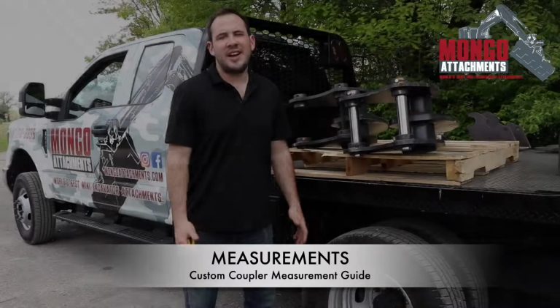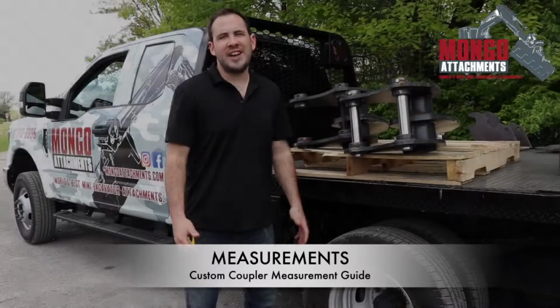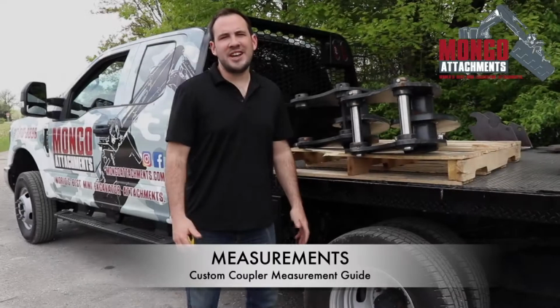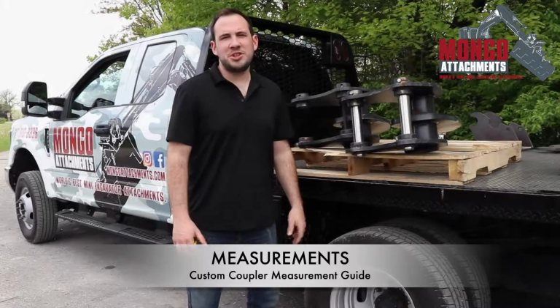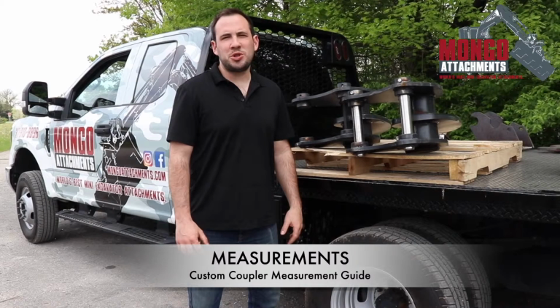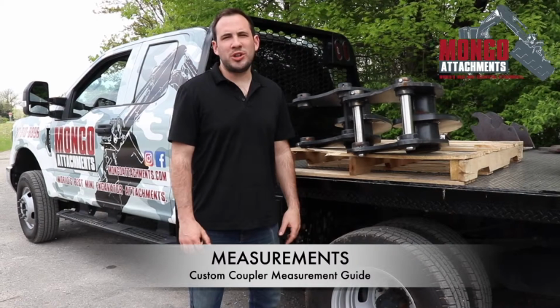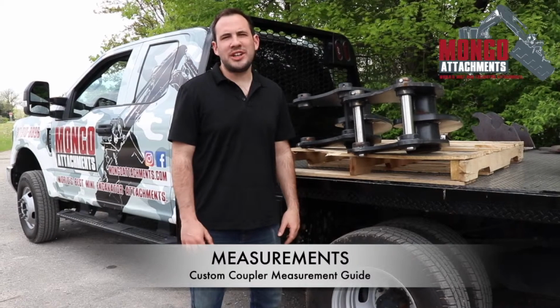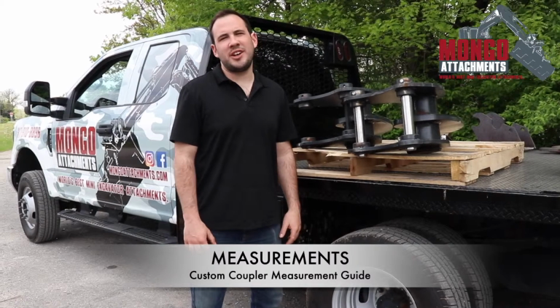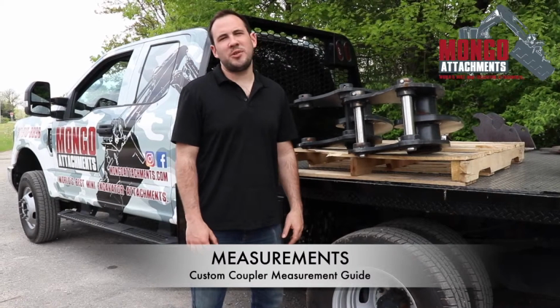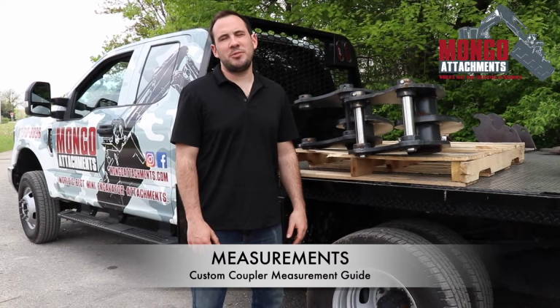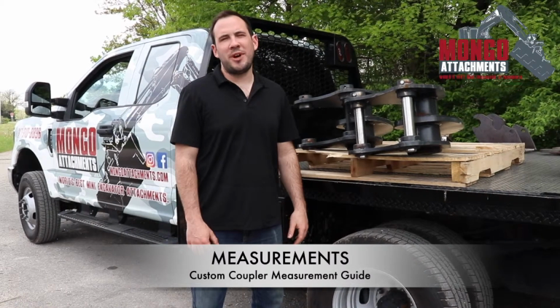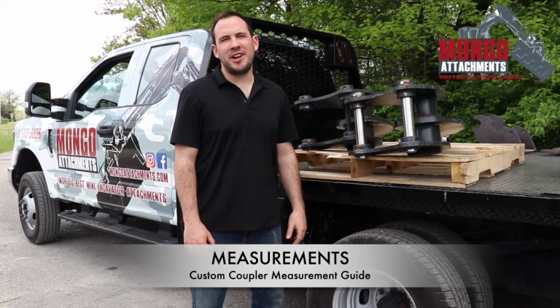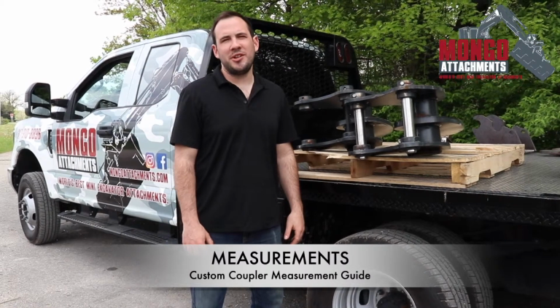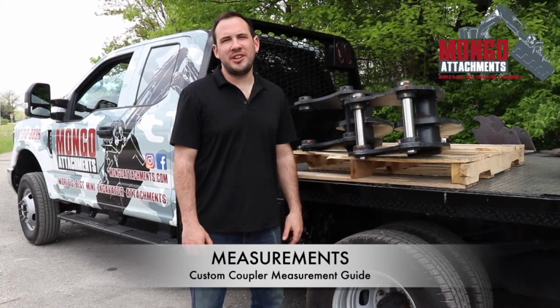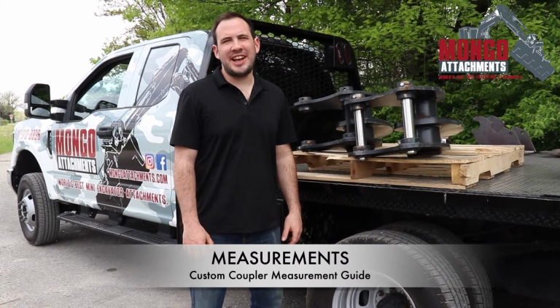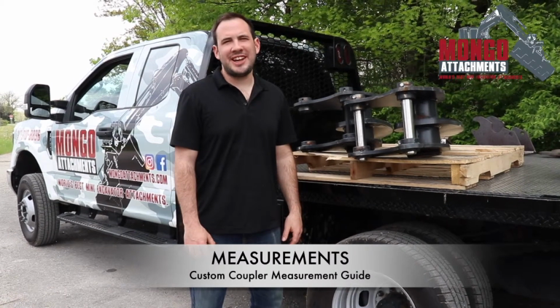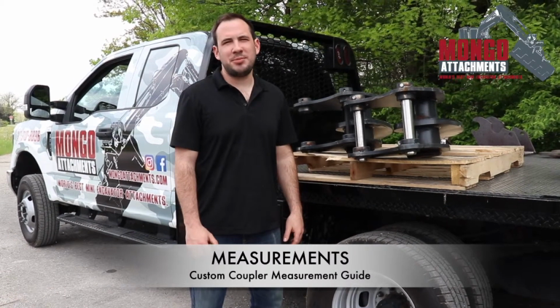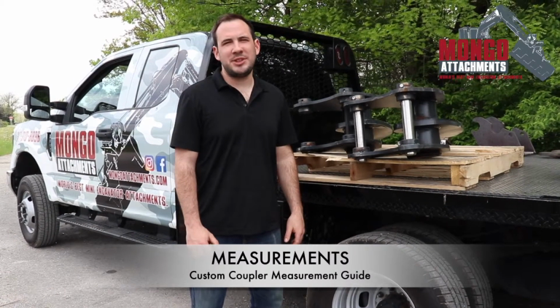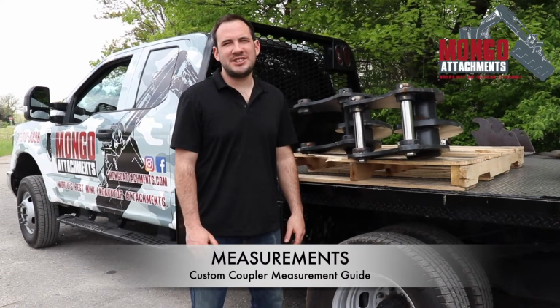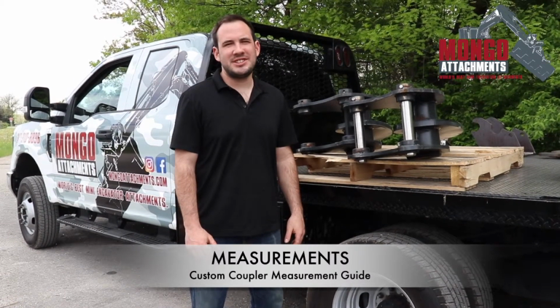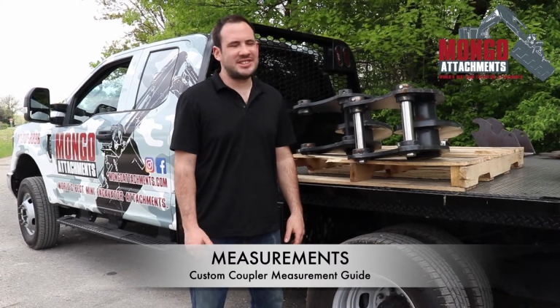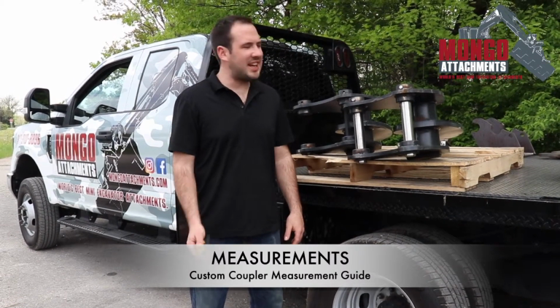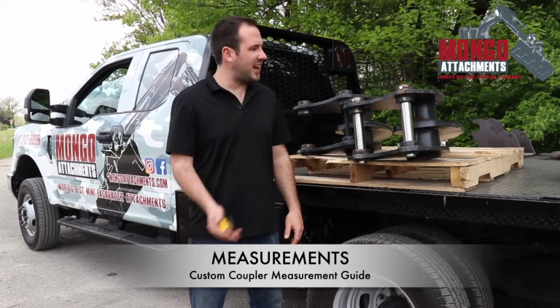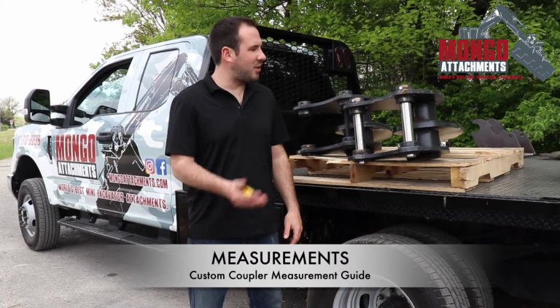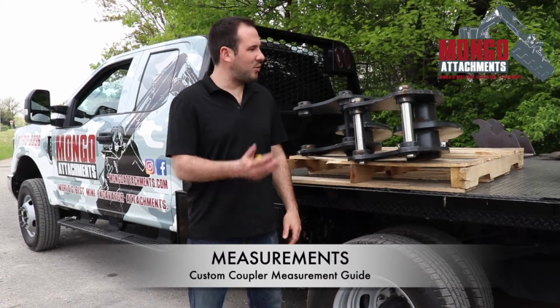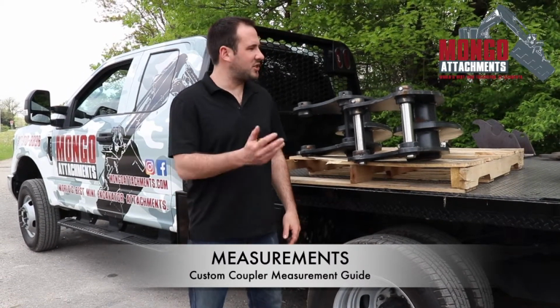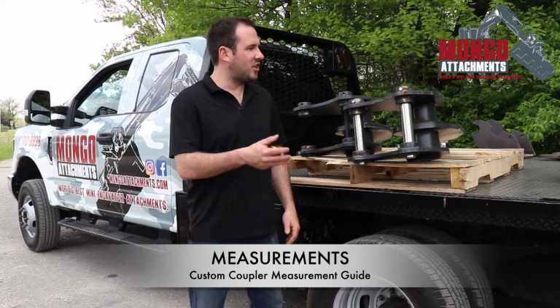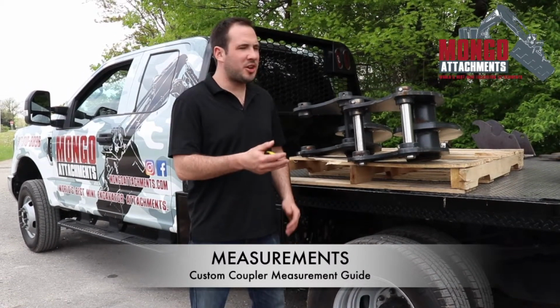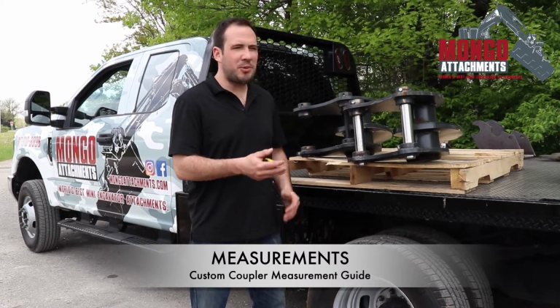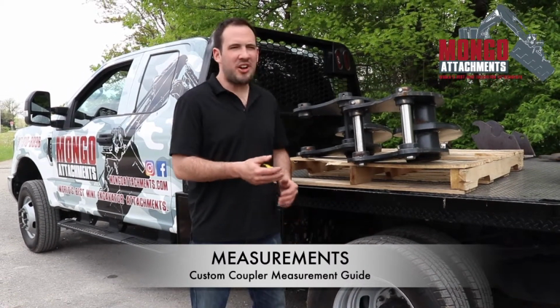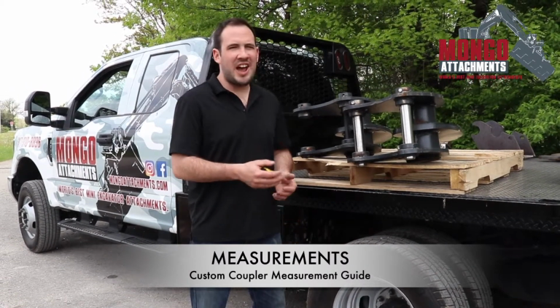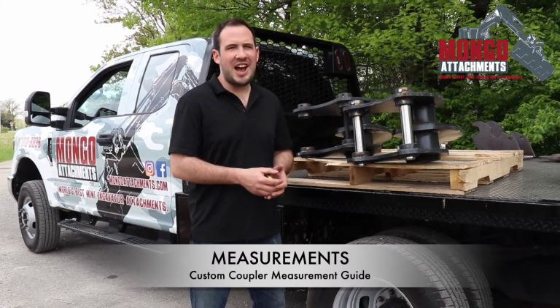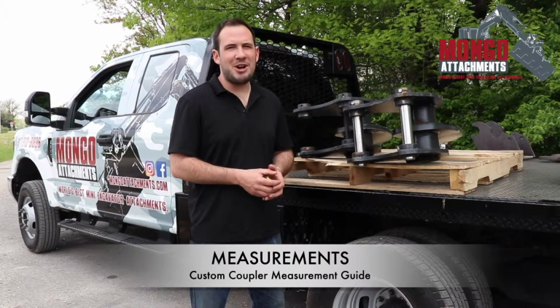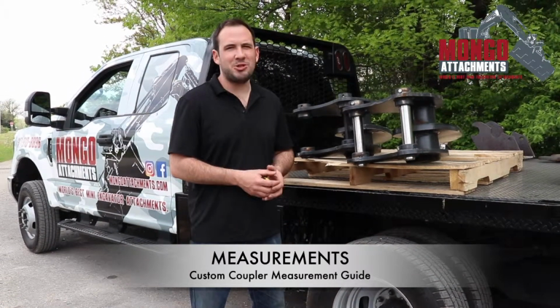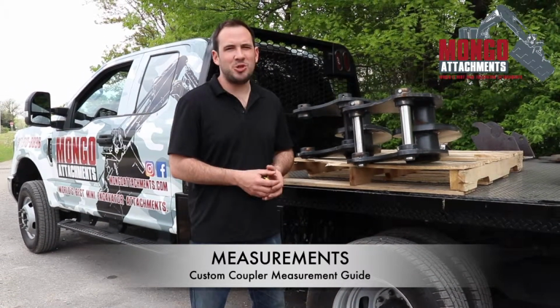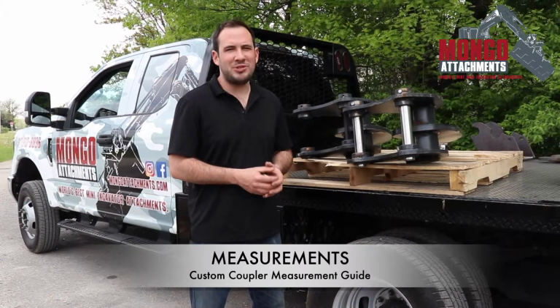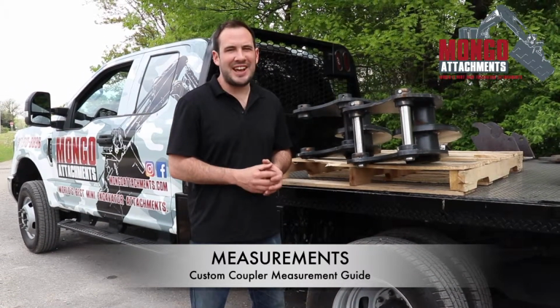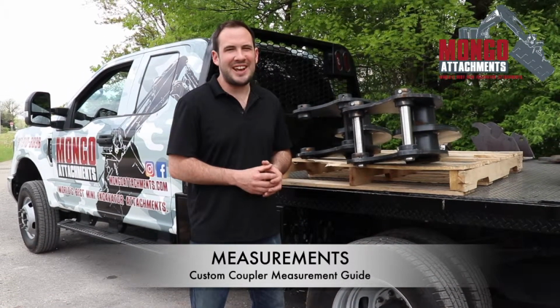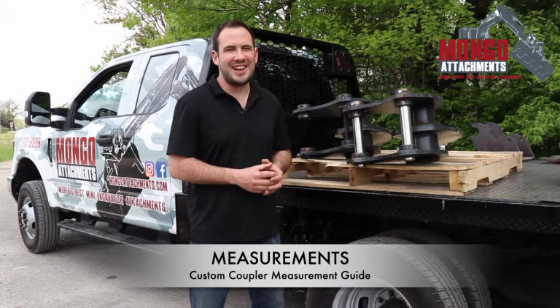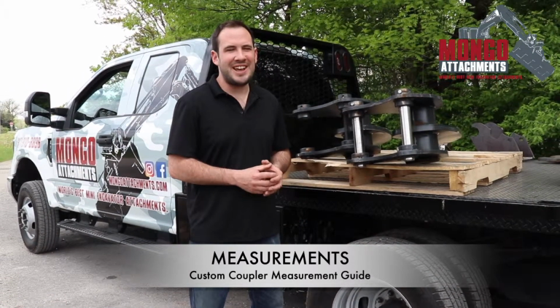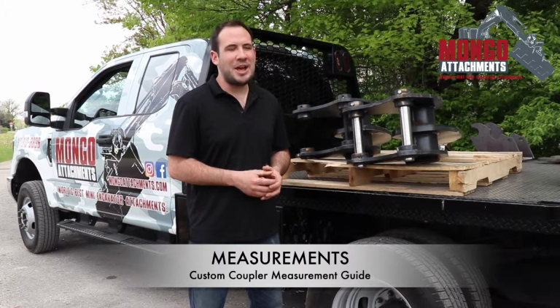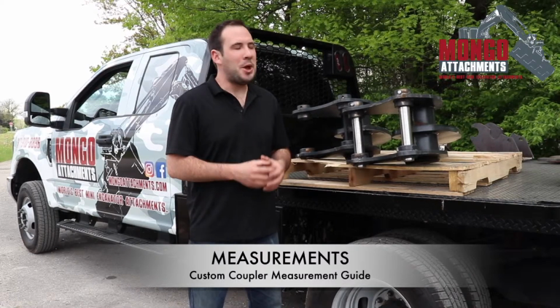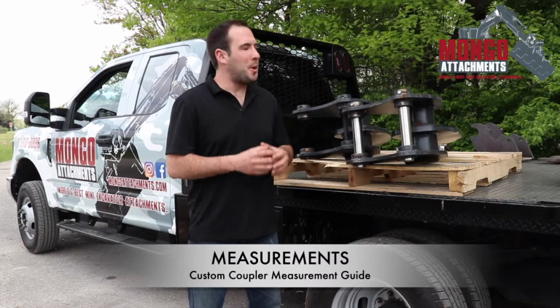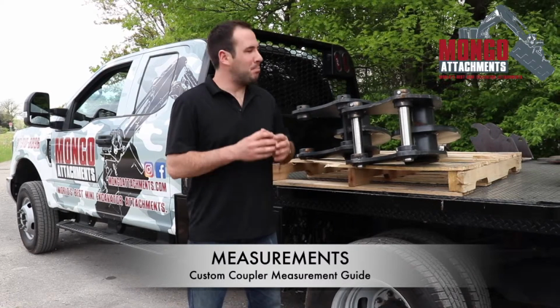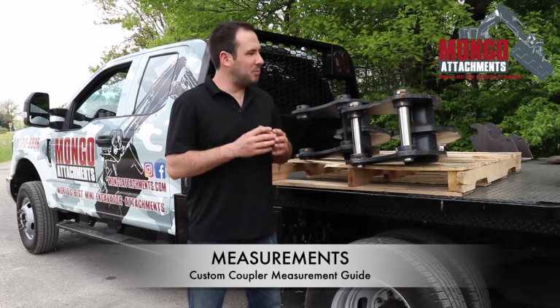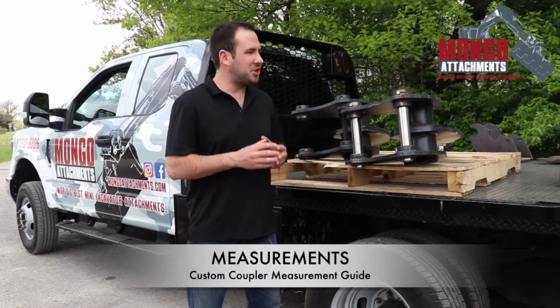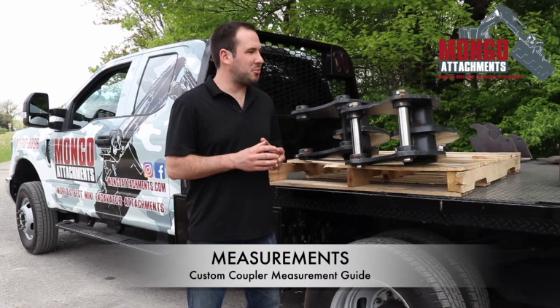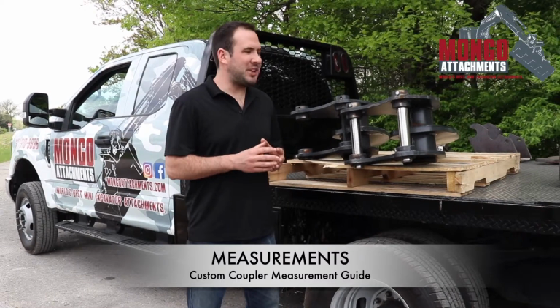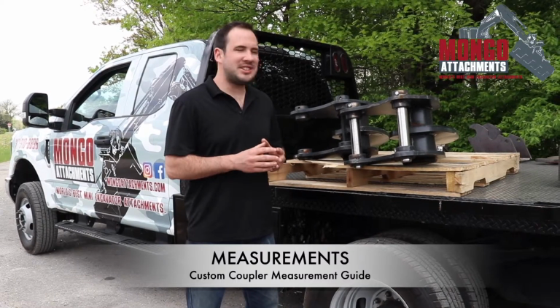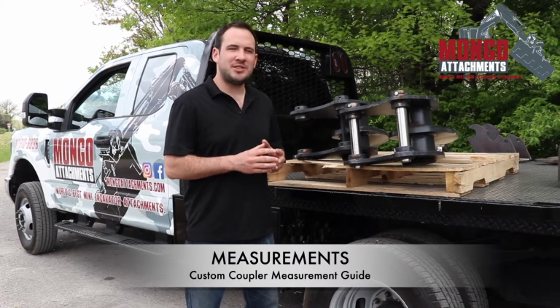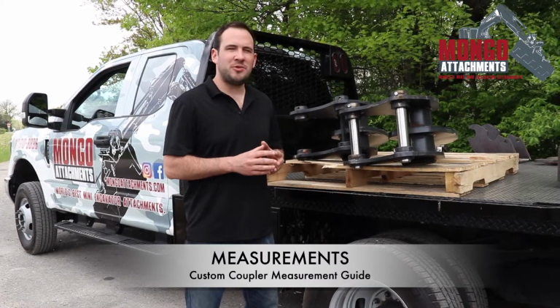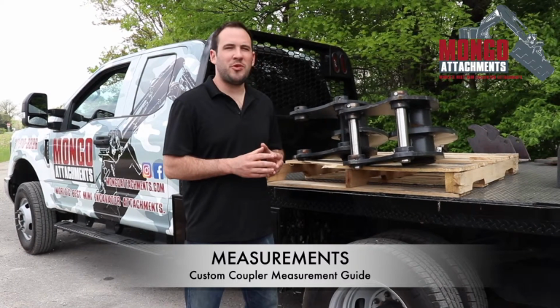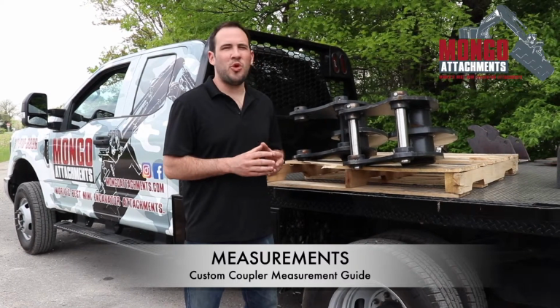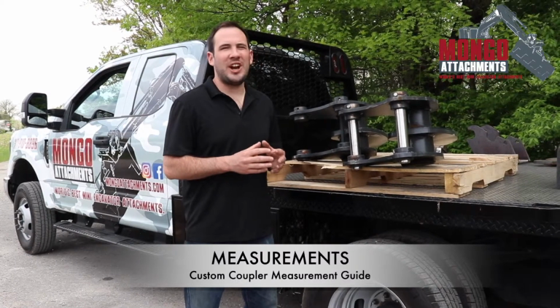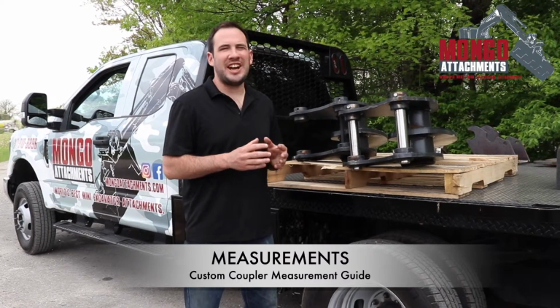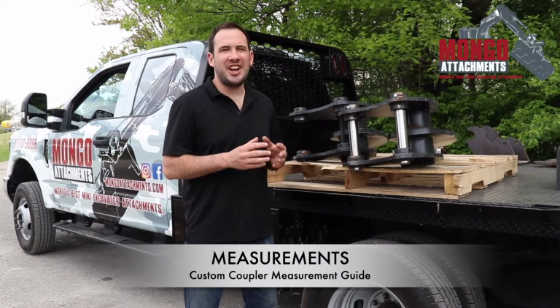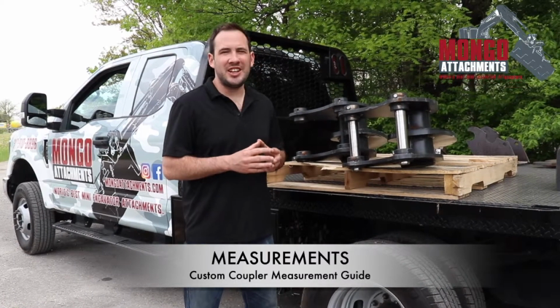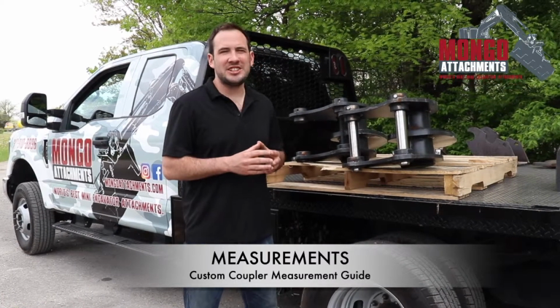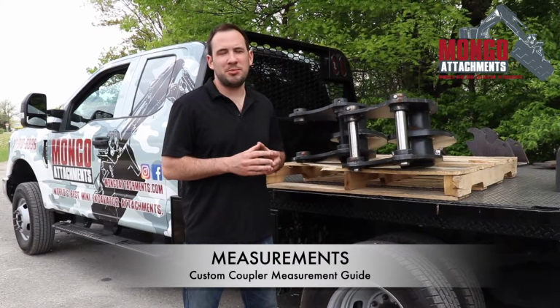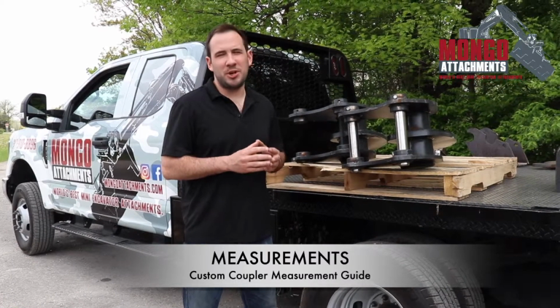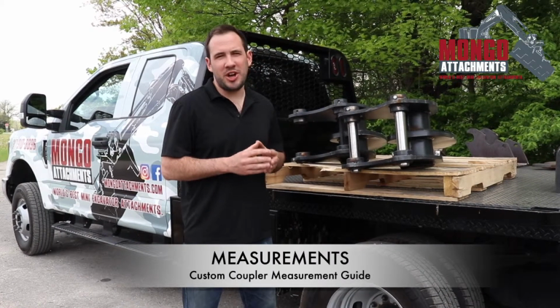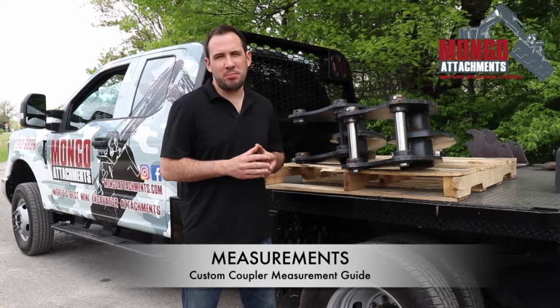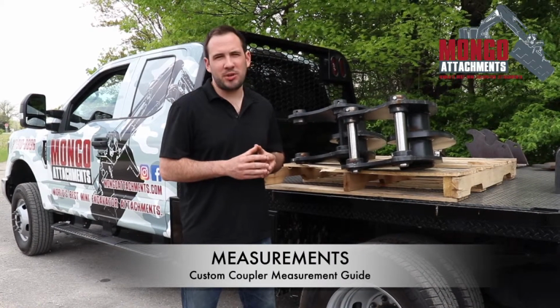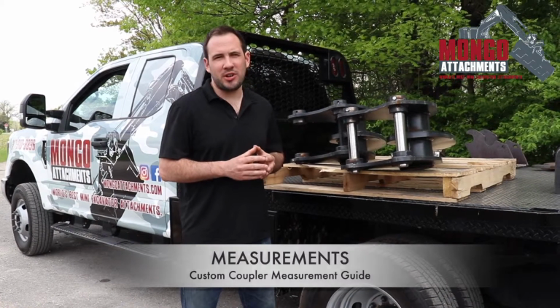Hi guys, Jordan here with Mongo Attachments. Today I want to talk about how to take measurements for a custom coupler.